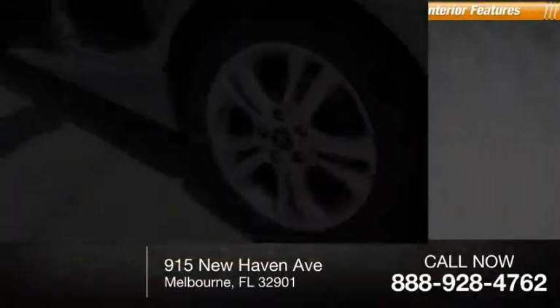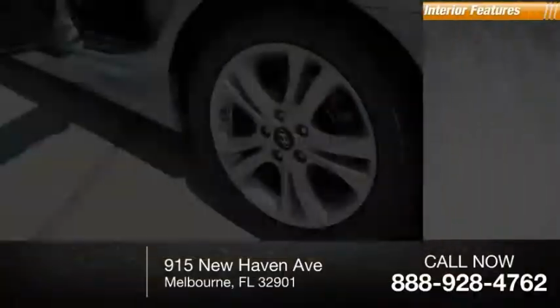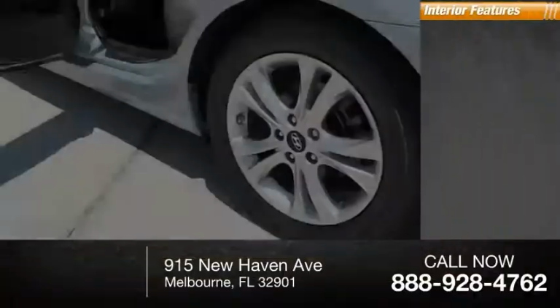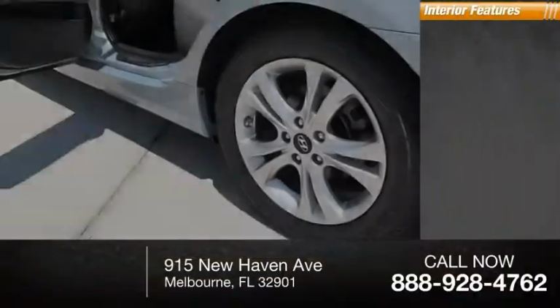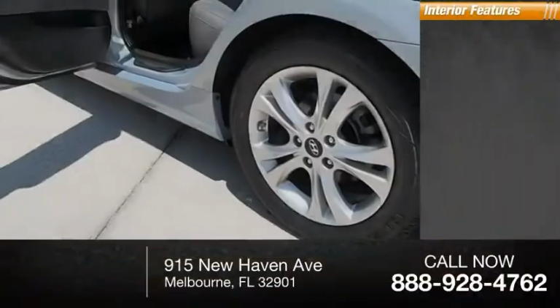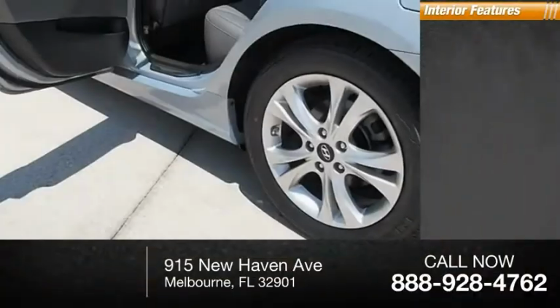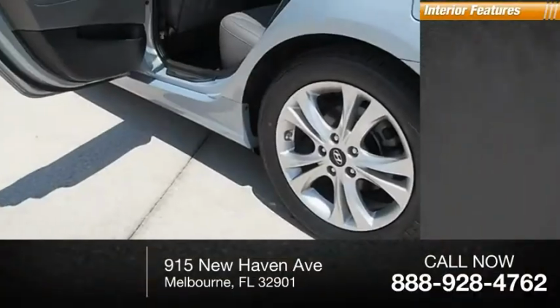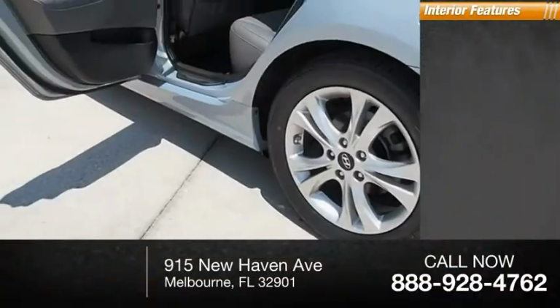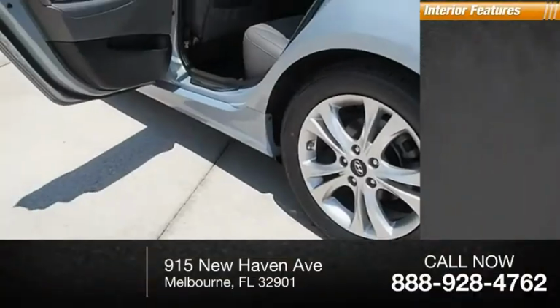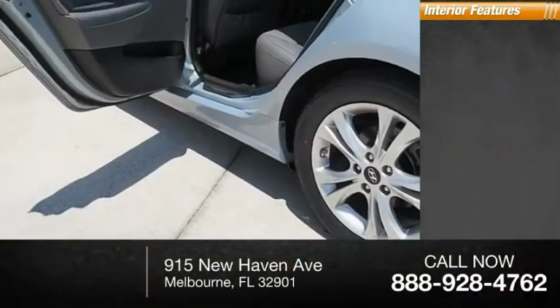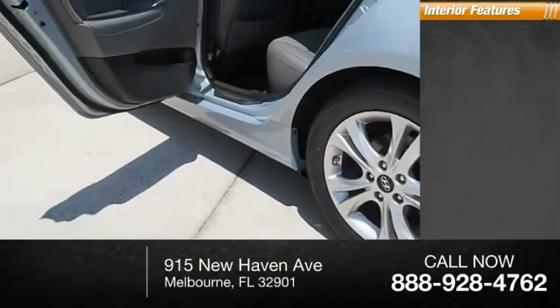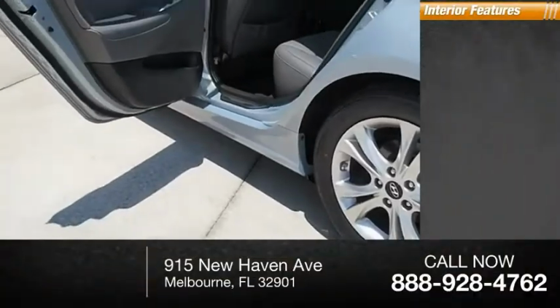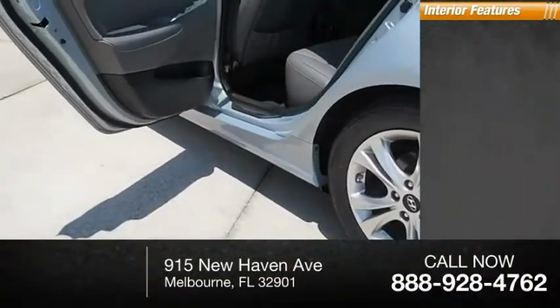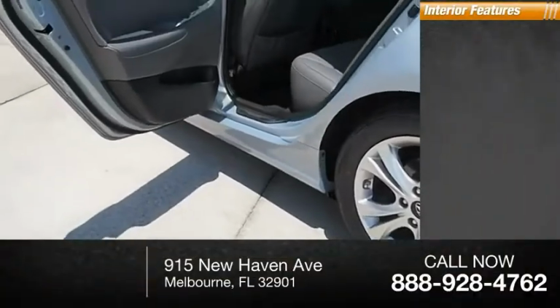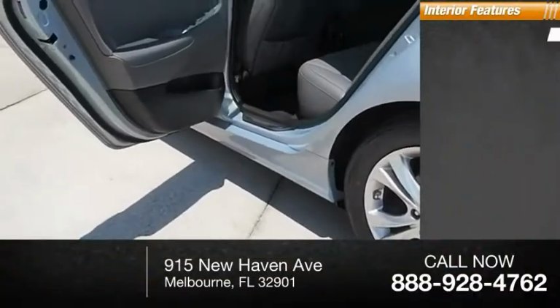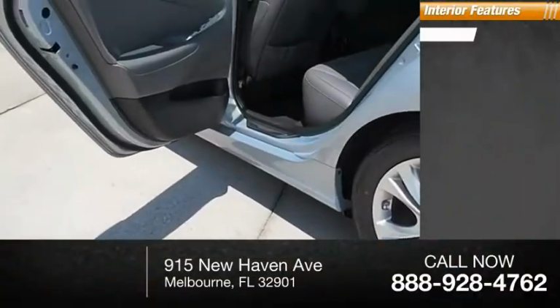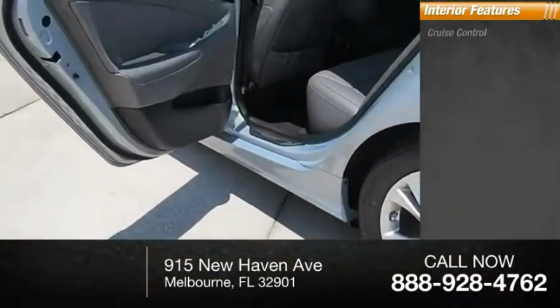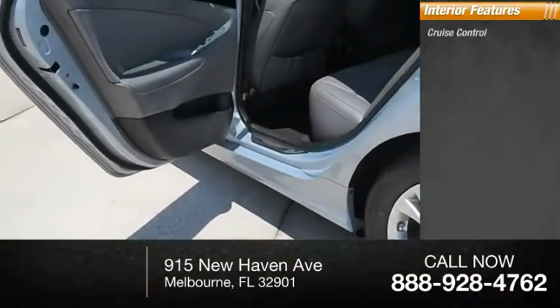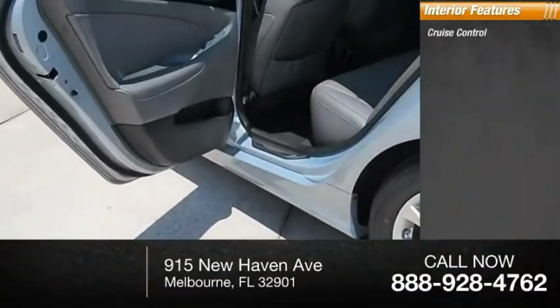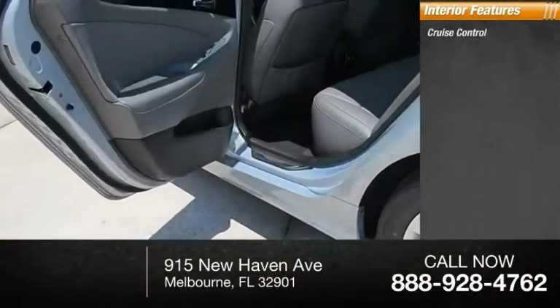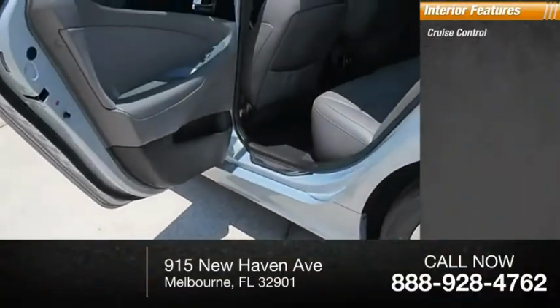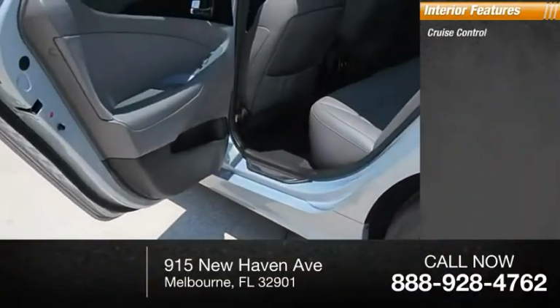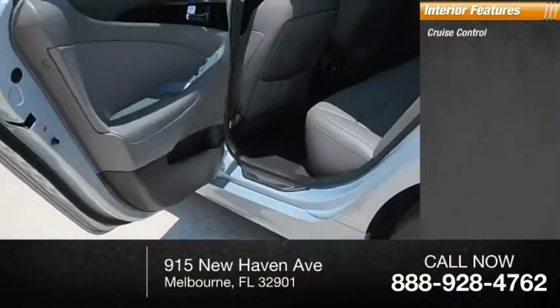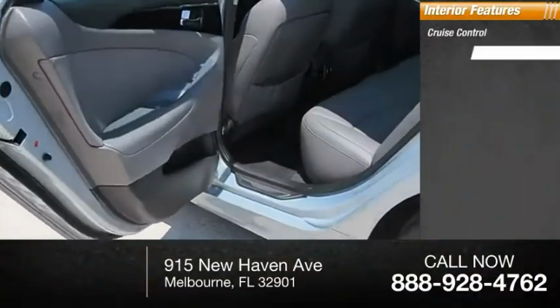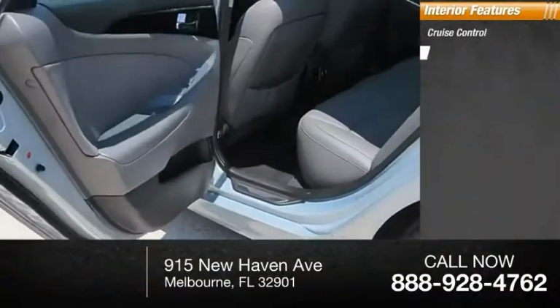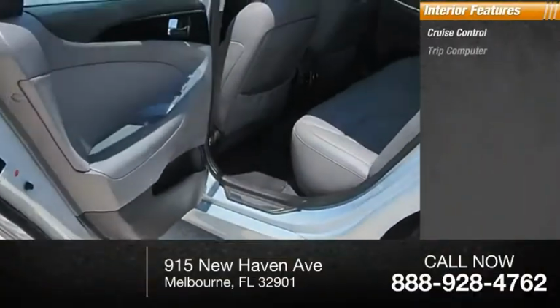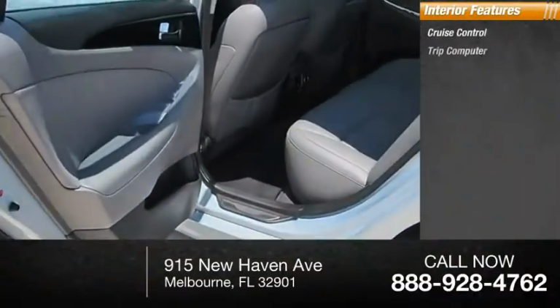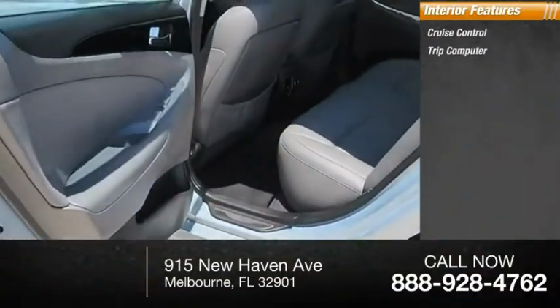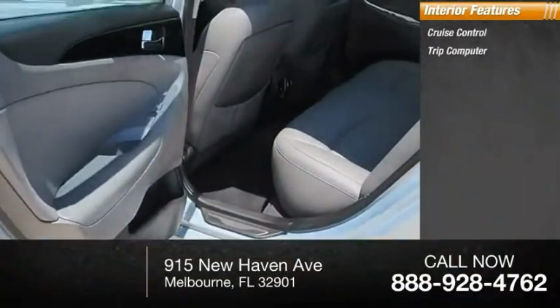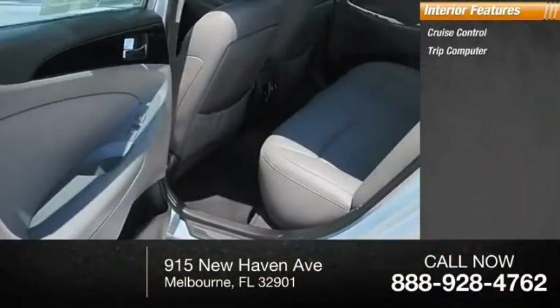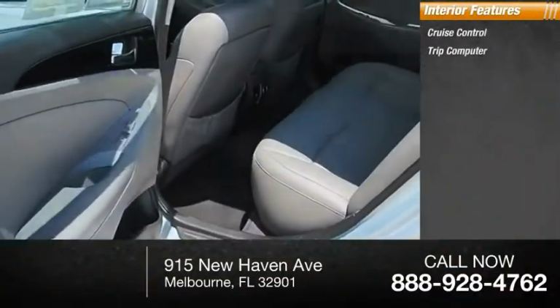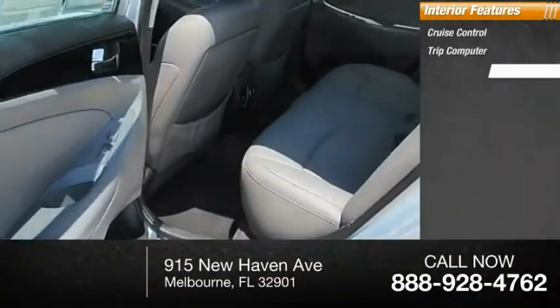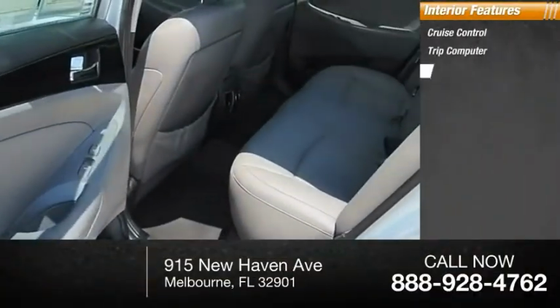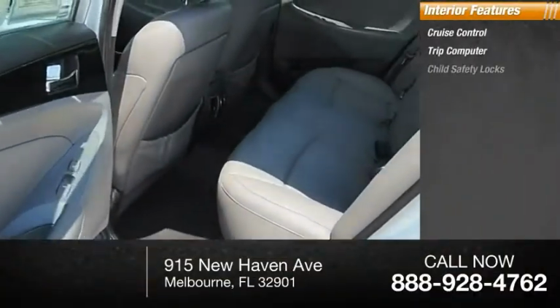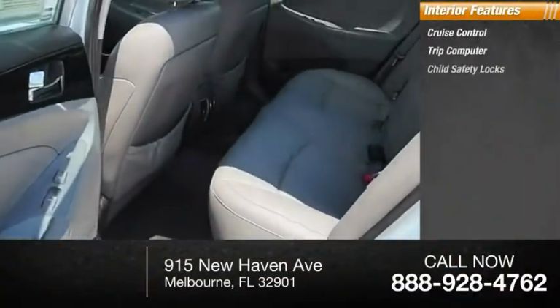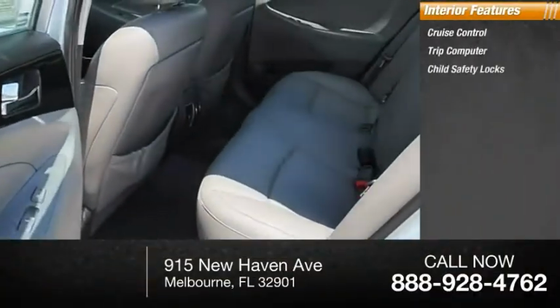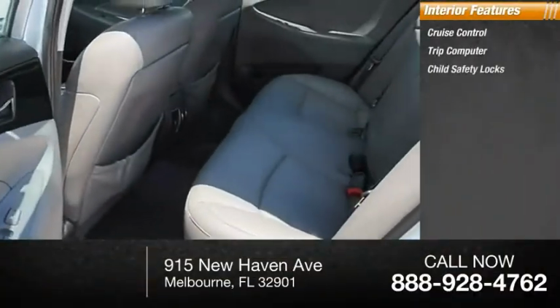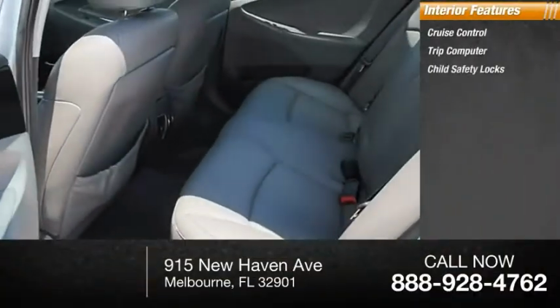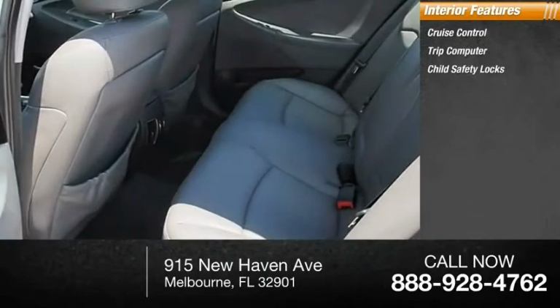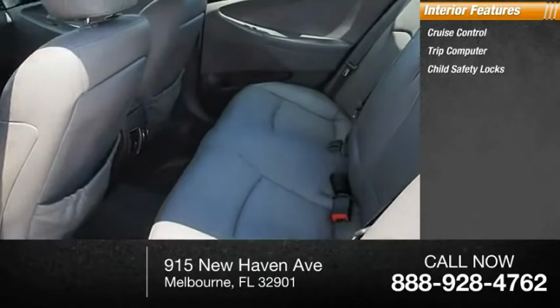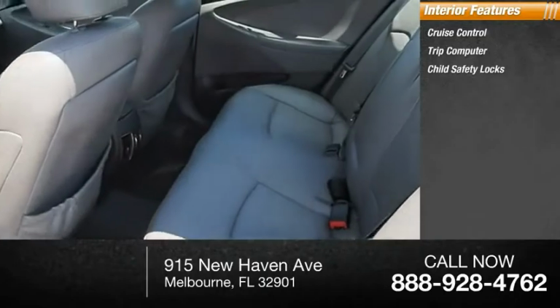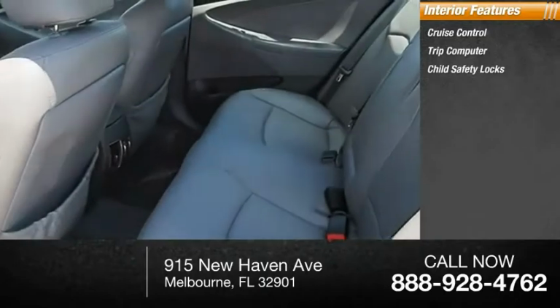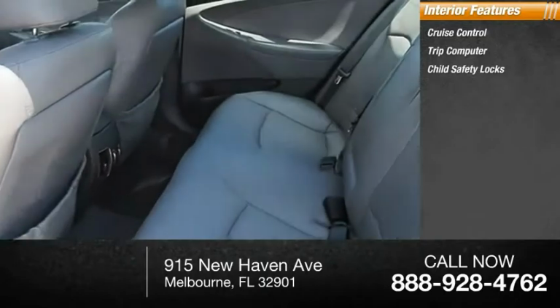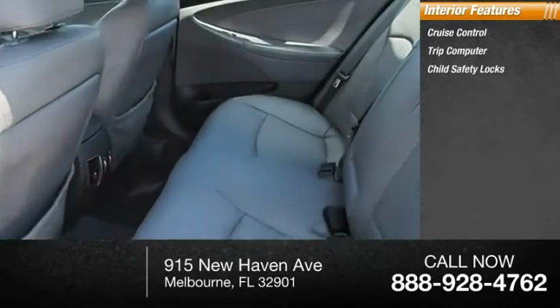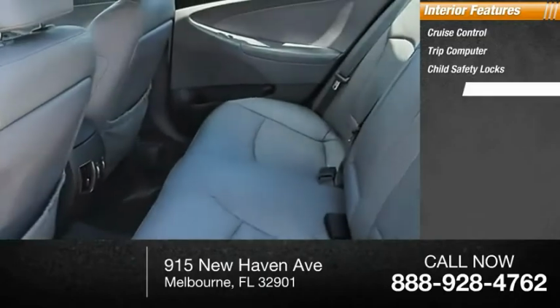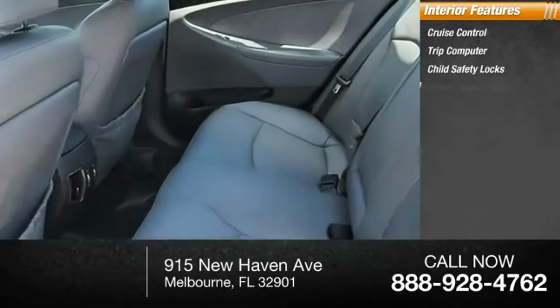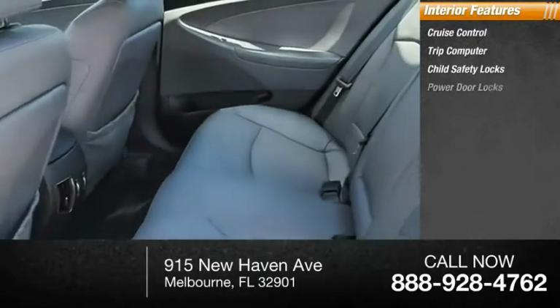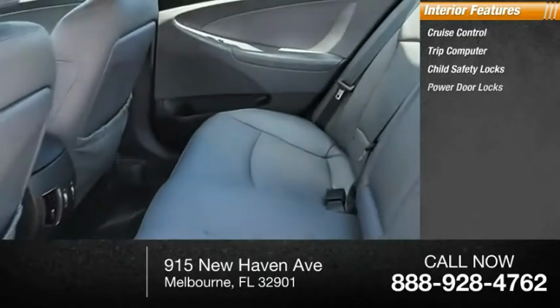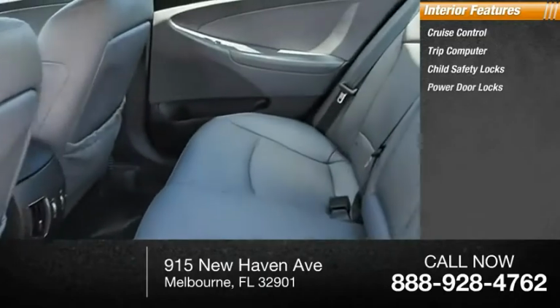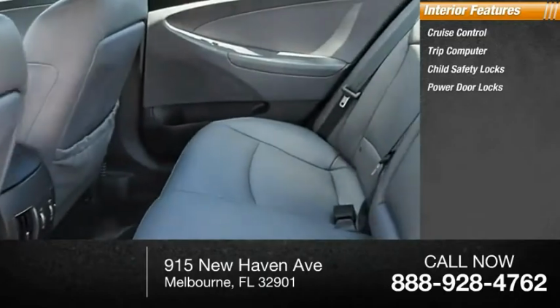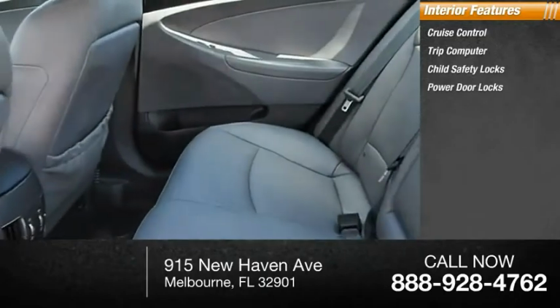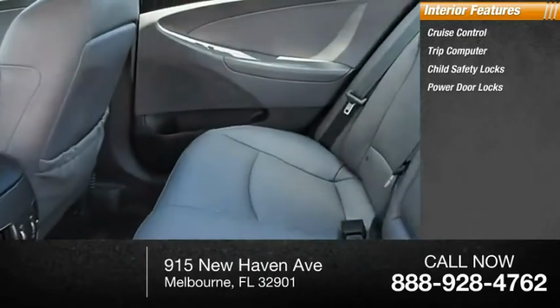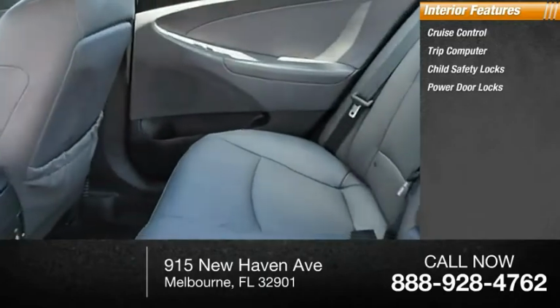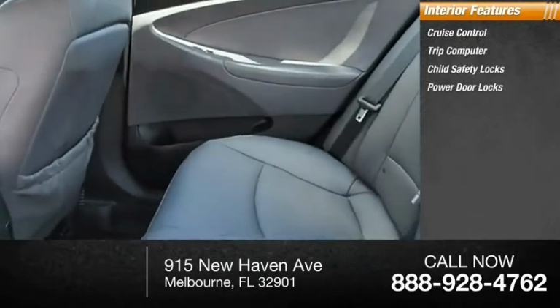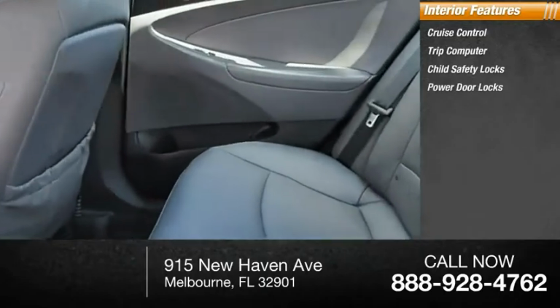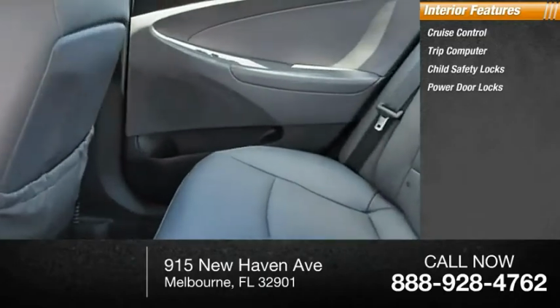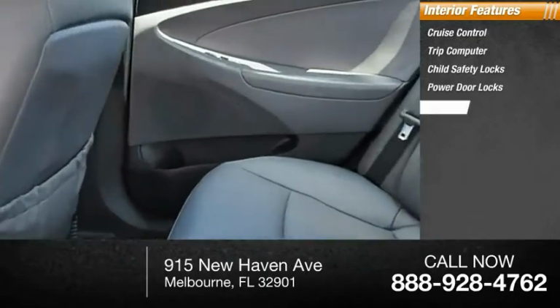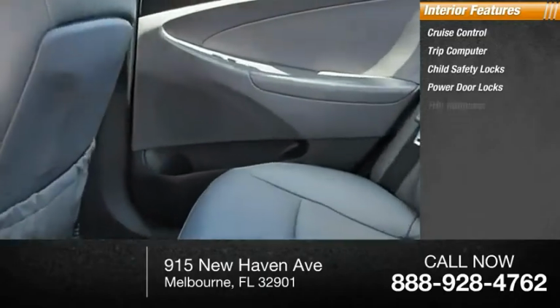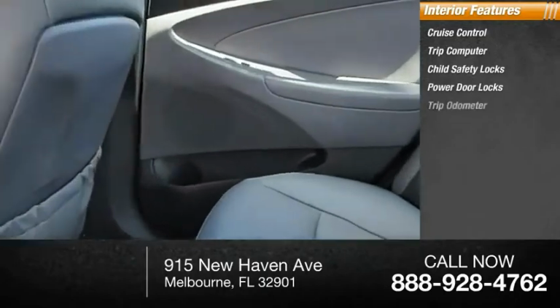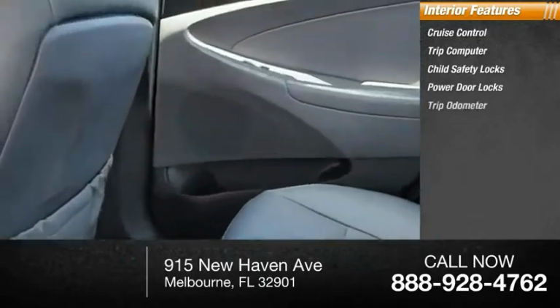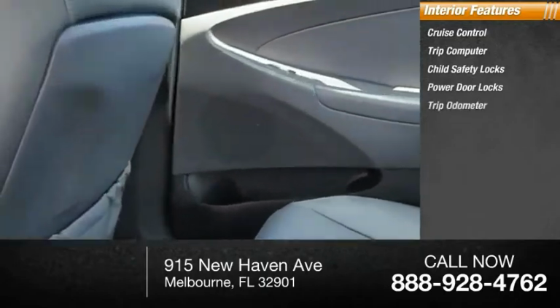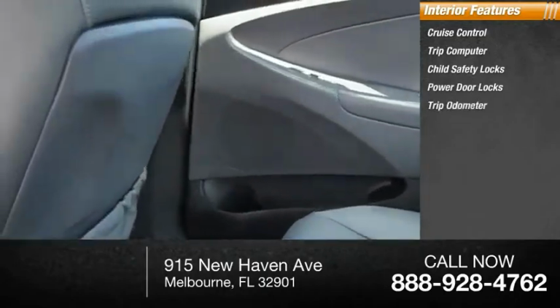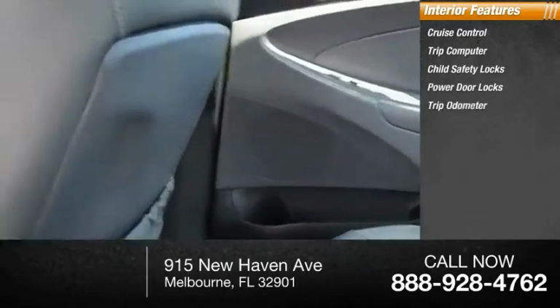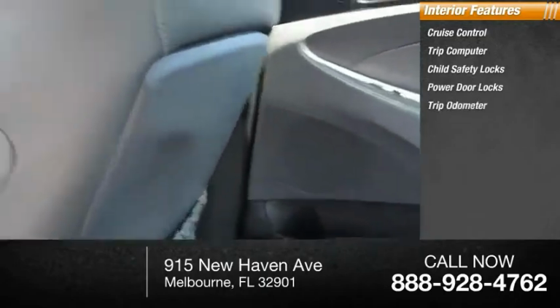Inside you'll find cruise control, trip computer, child safety locks, power door locks, and trip odometer.